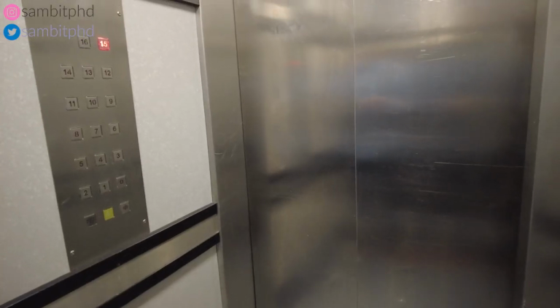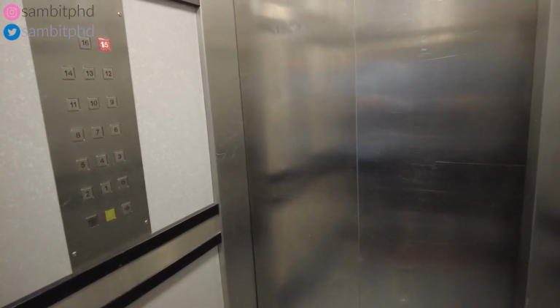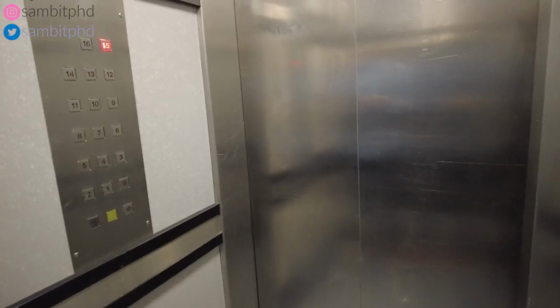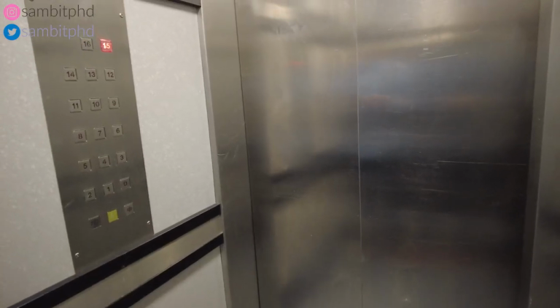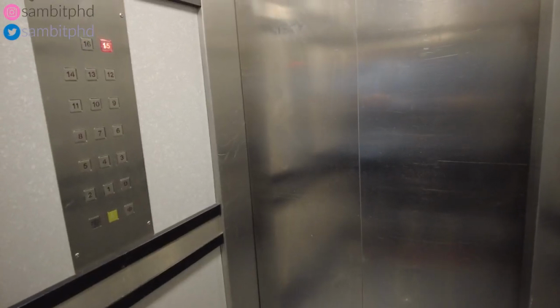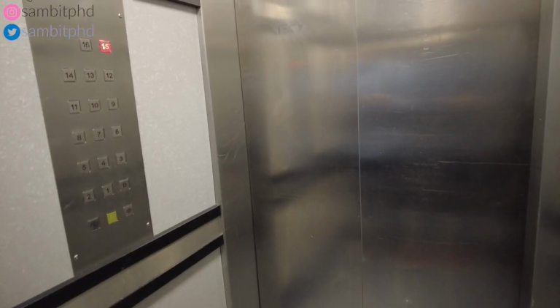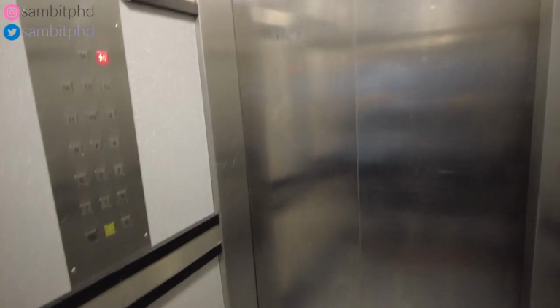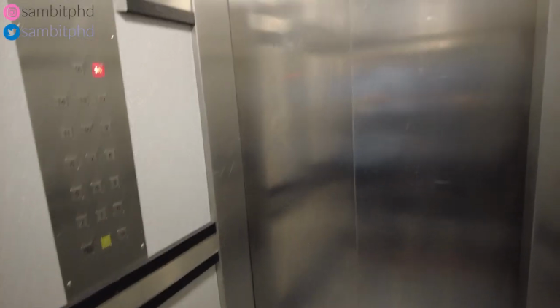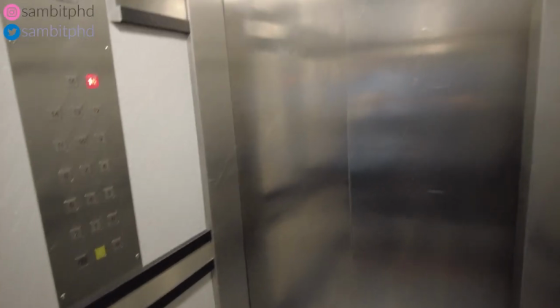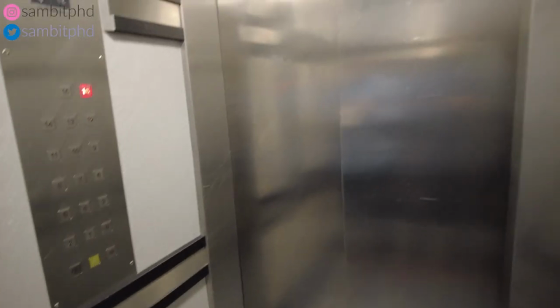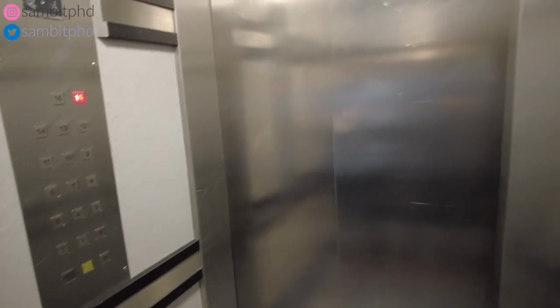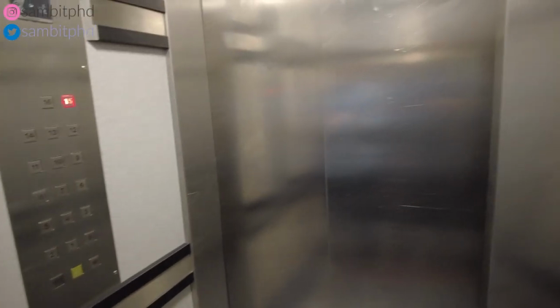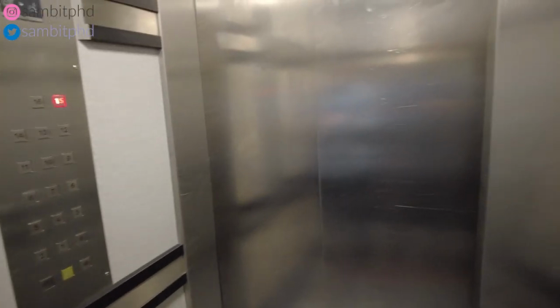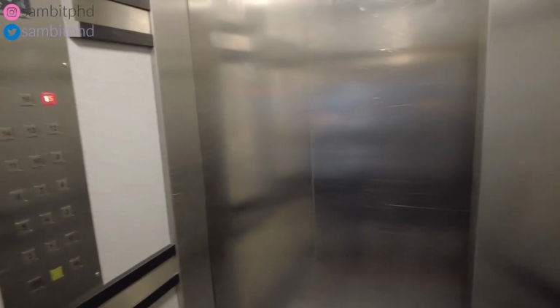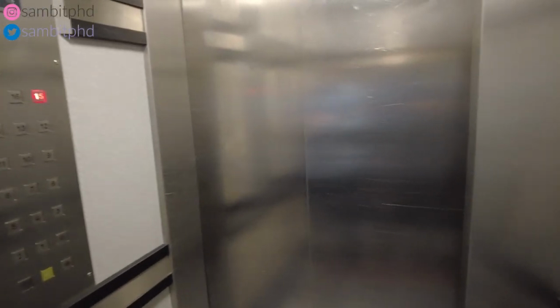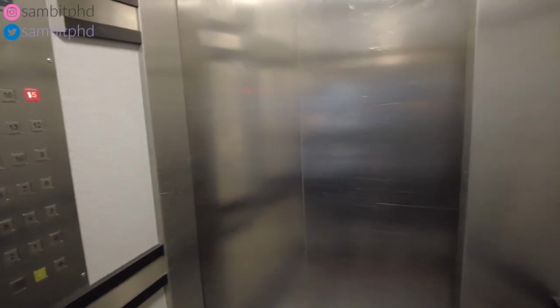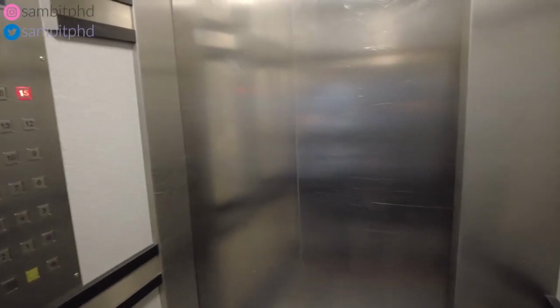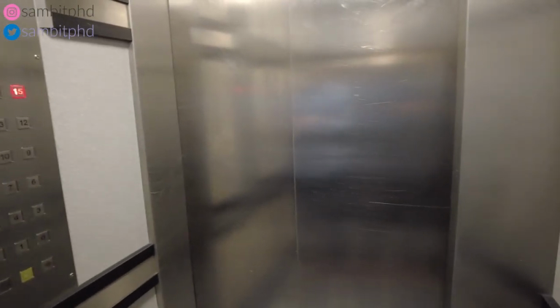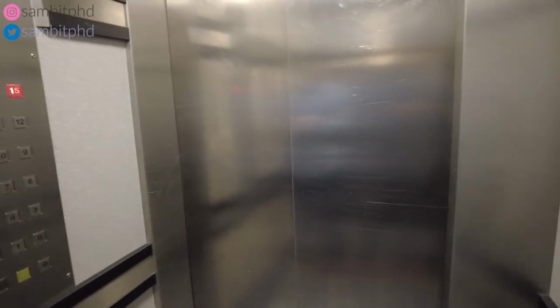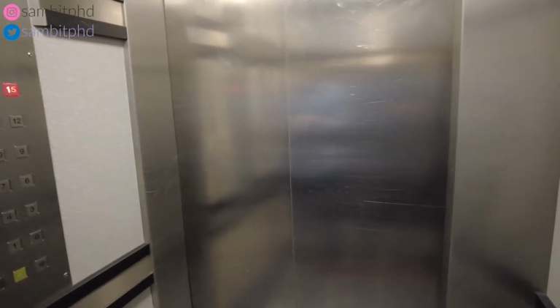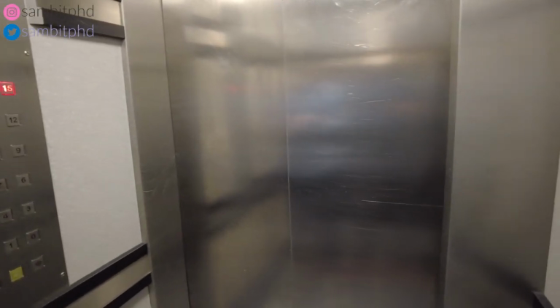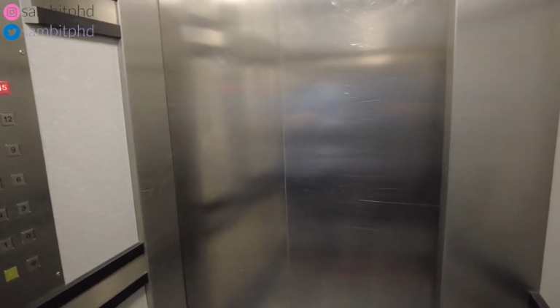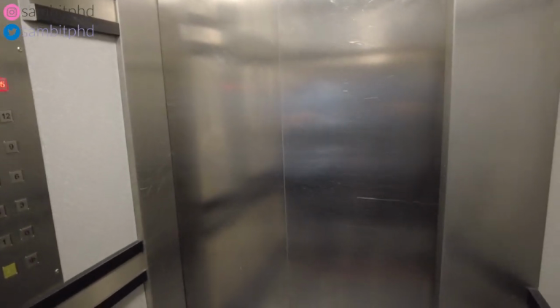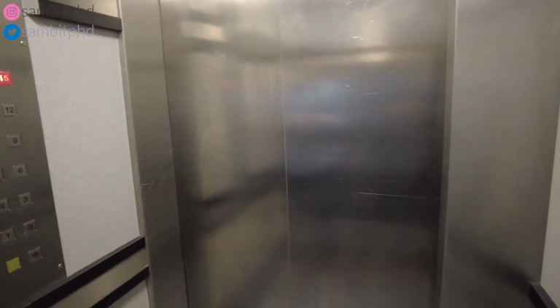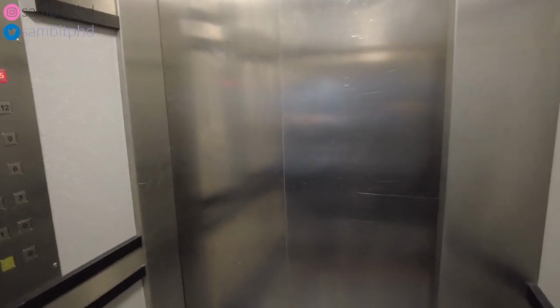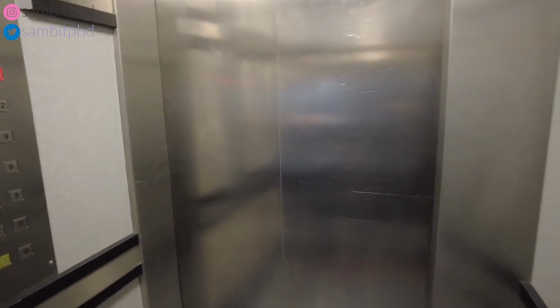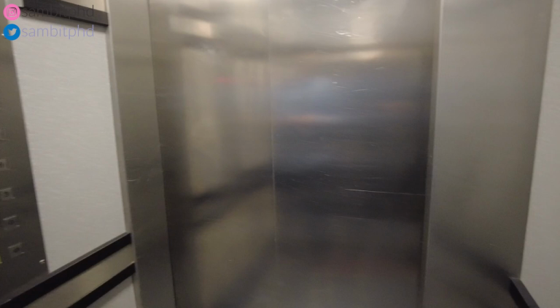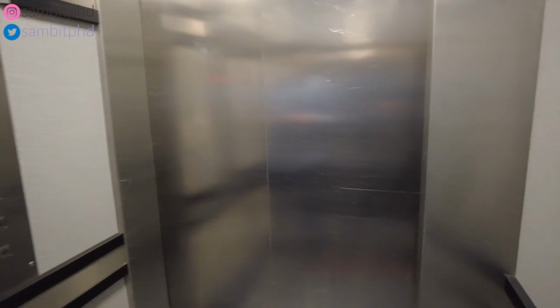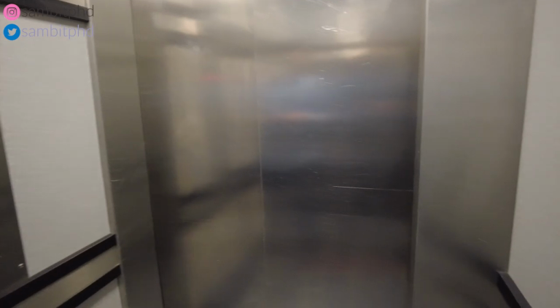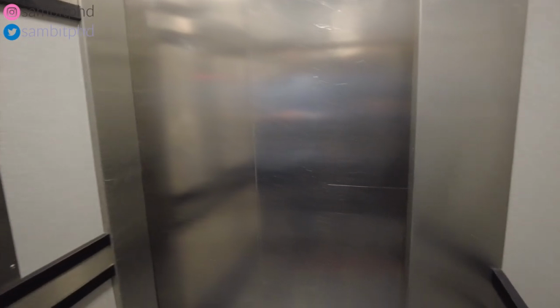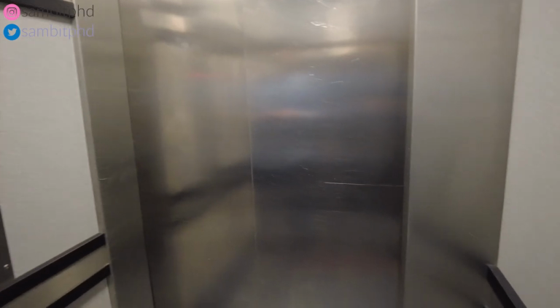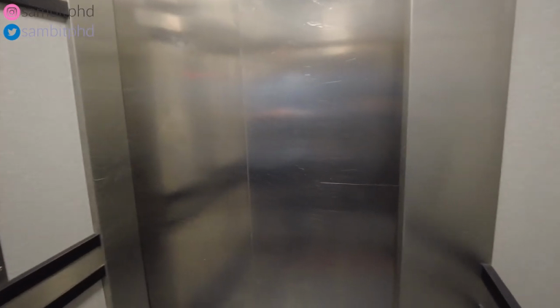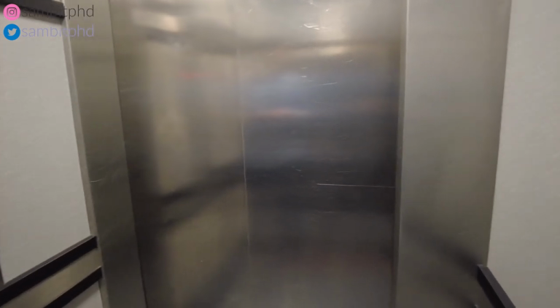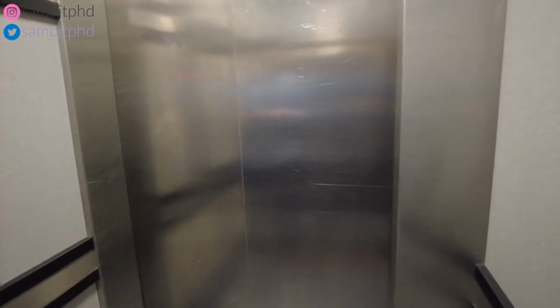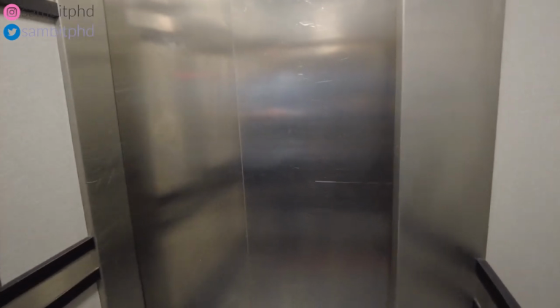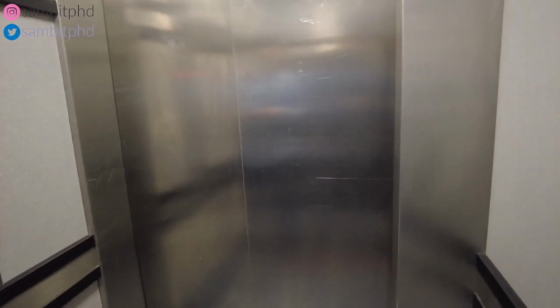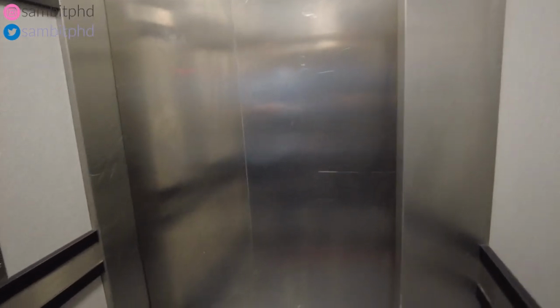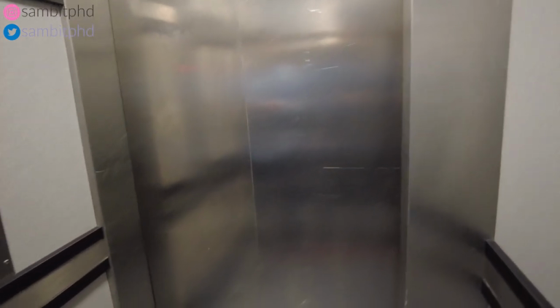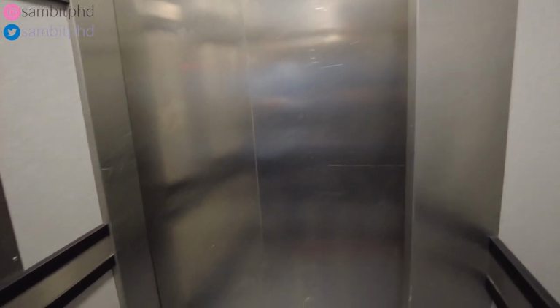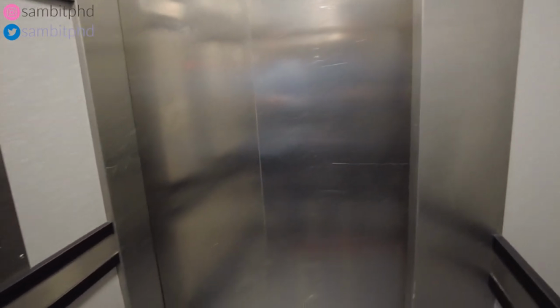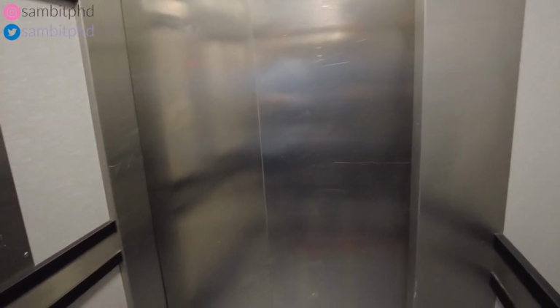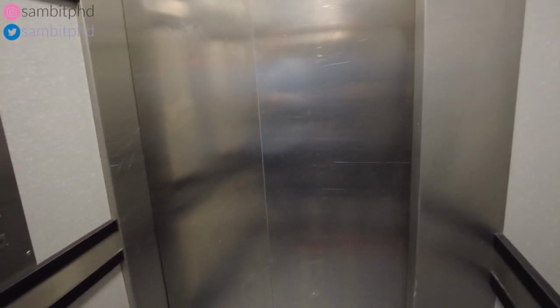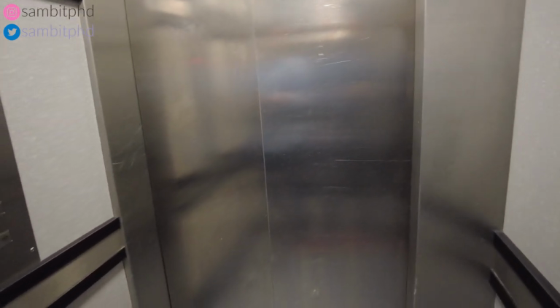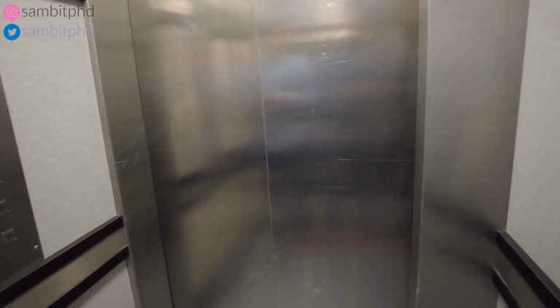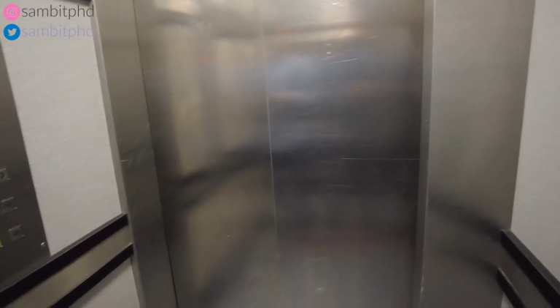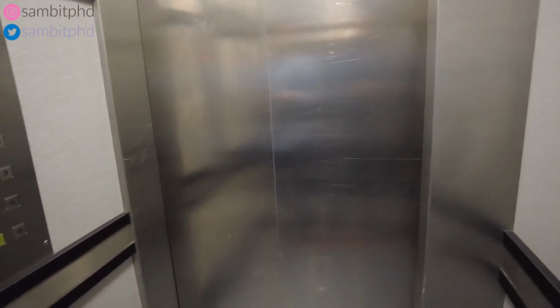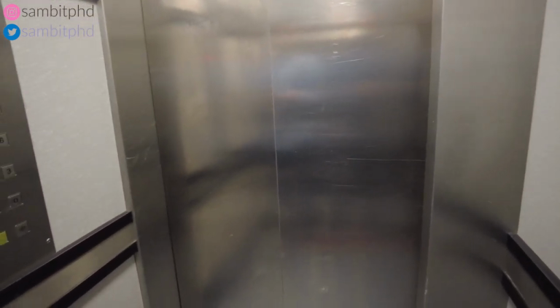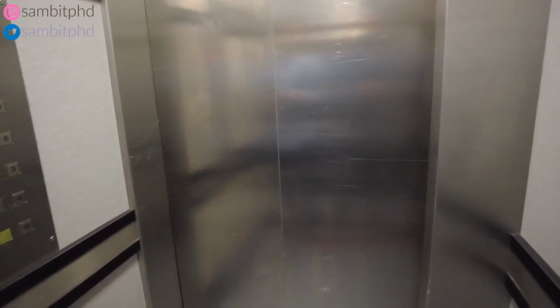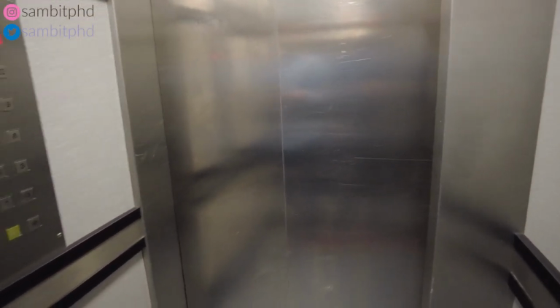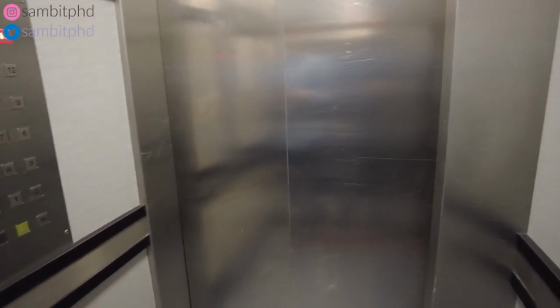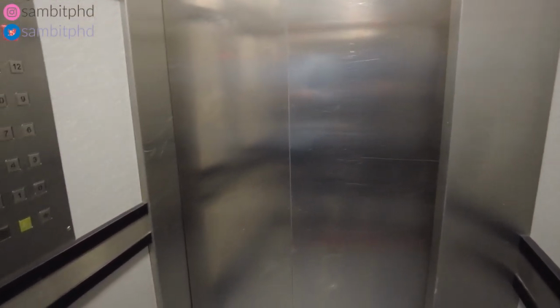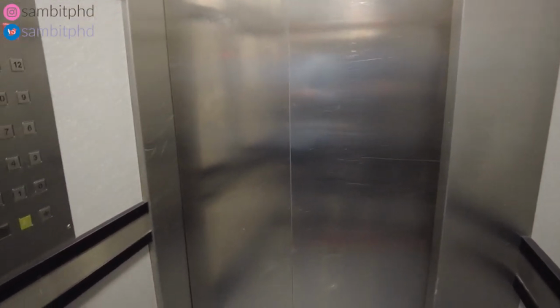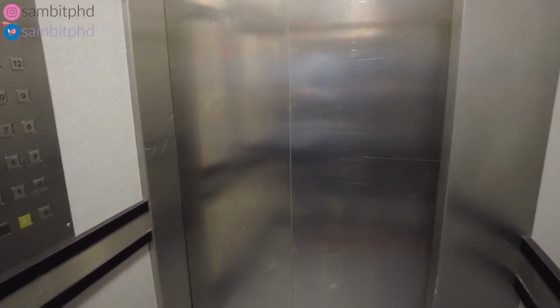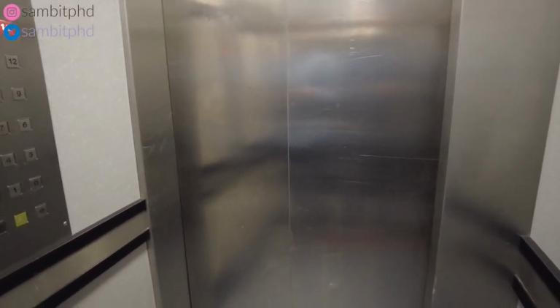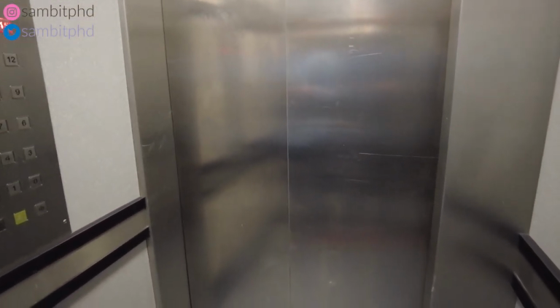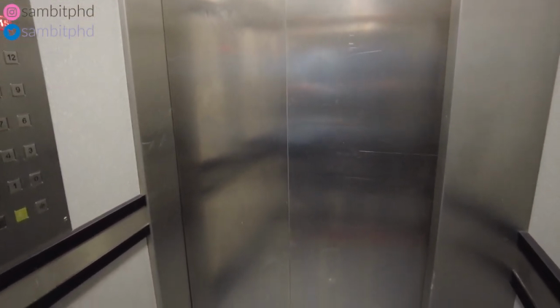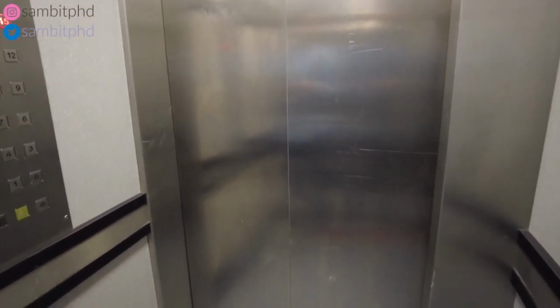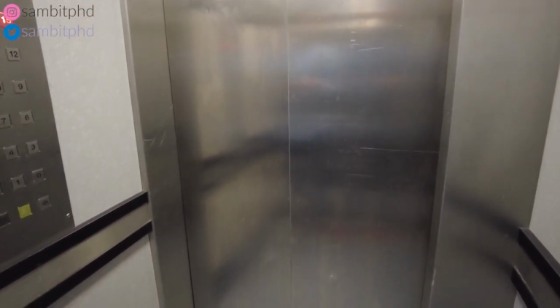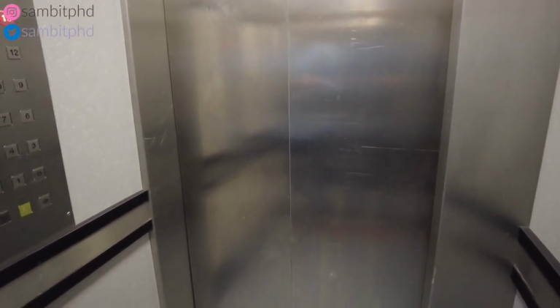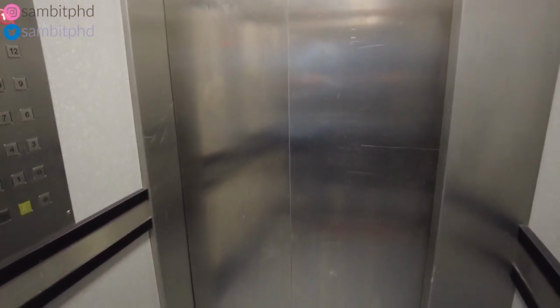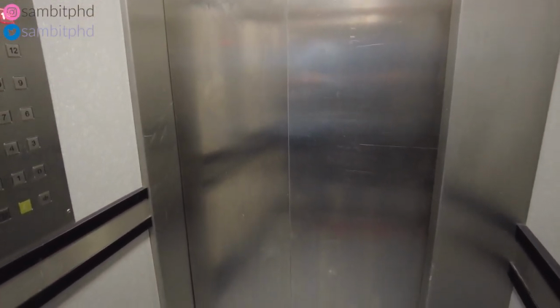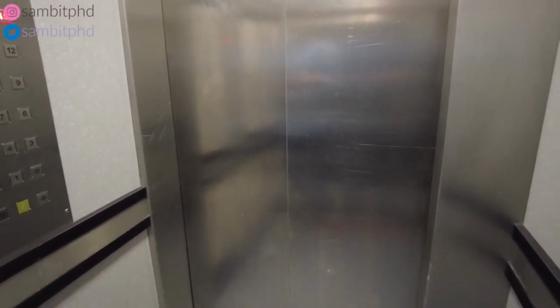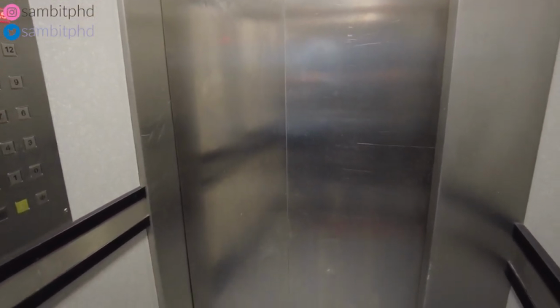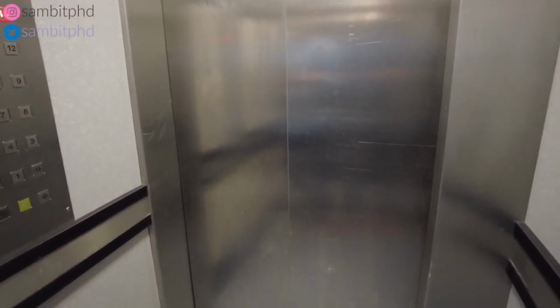The elevator is very slow, like an outdated elevator in a building from the 1980s.